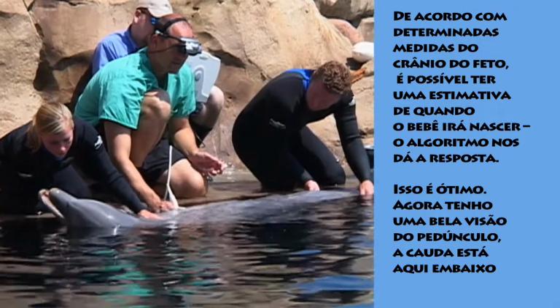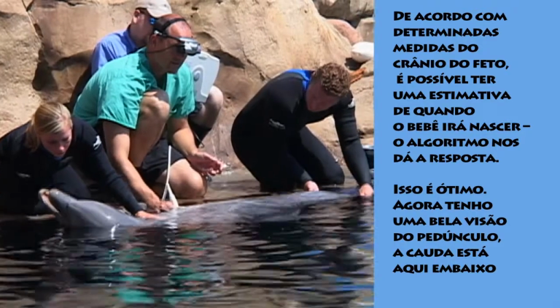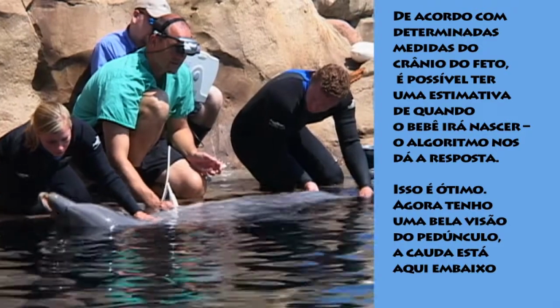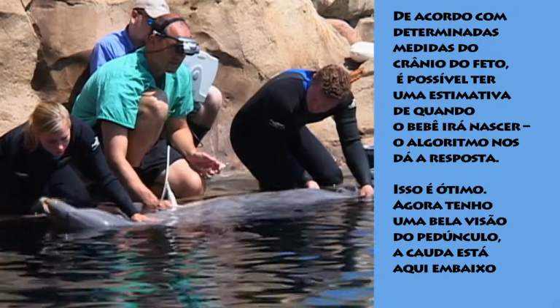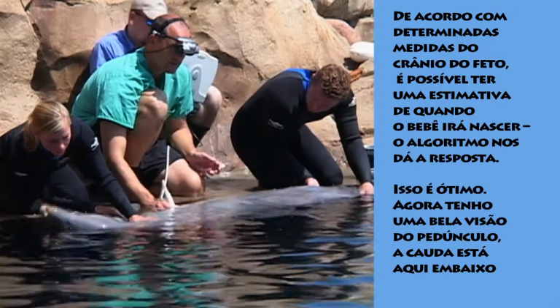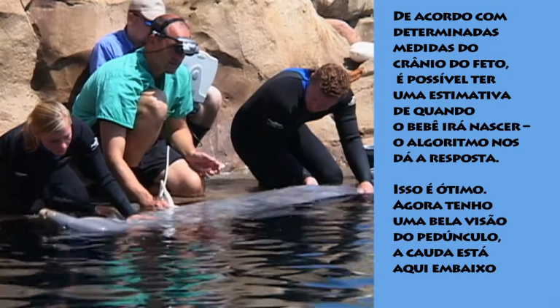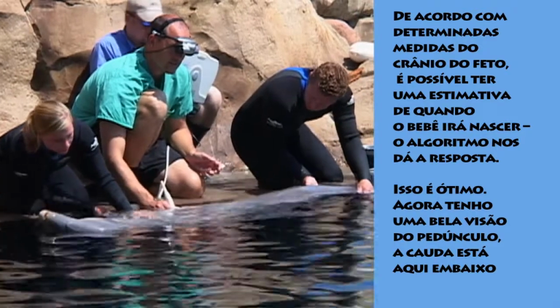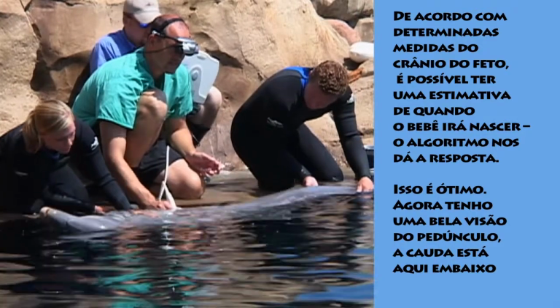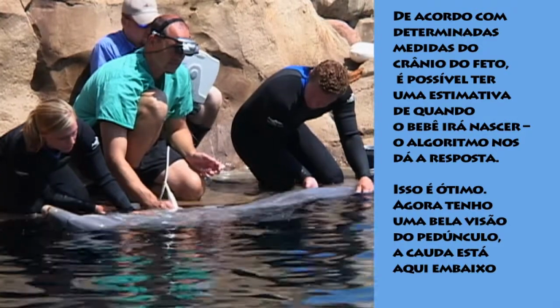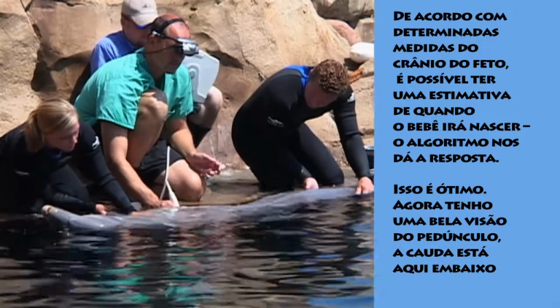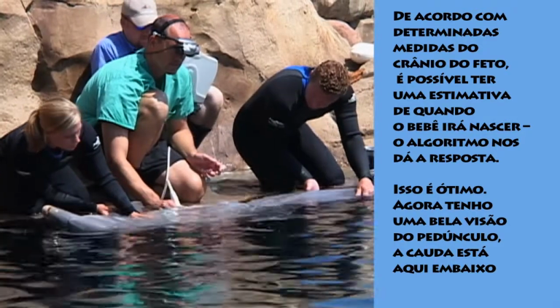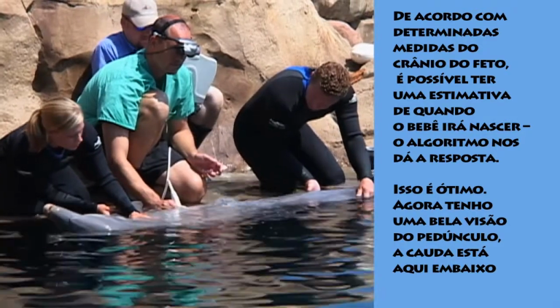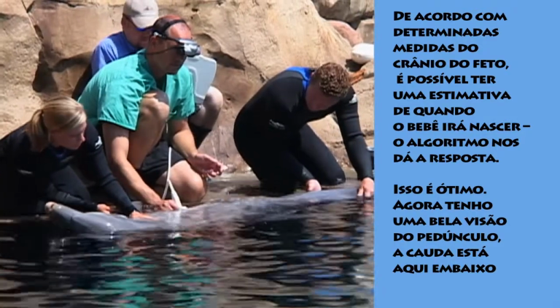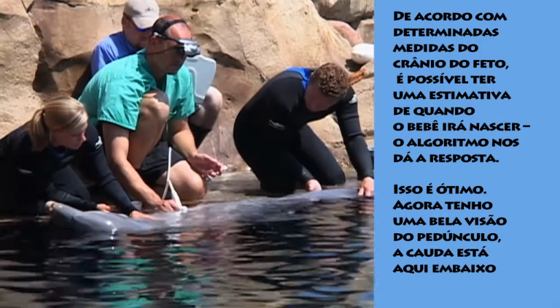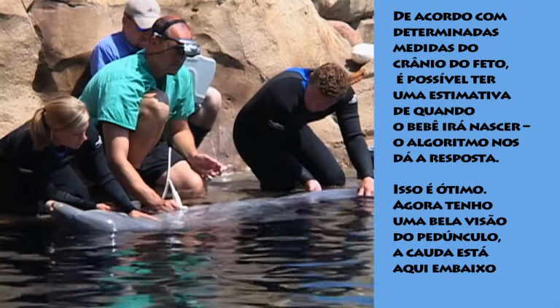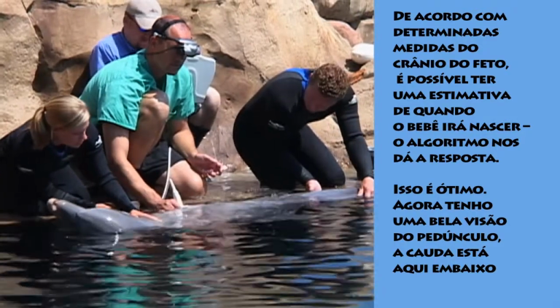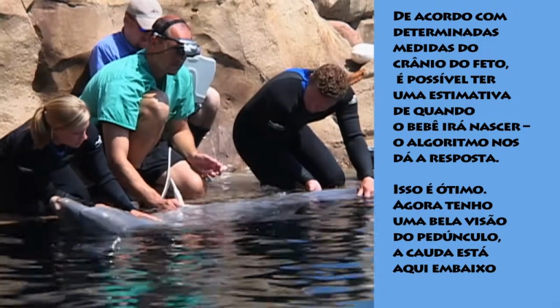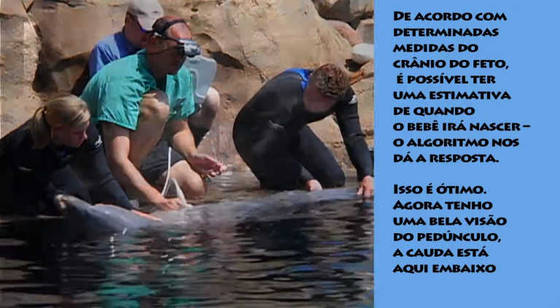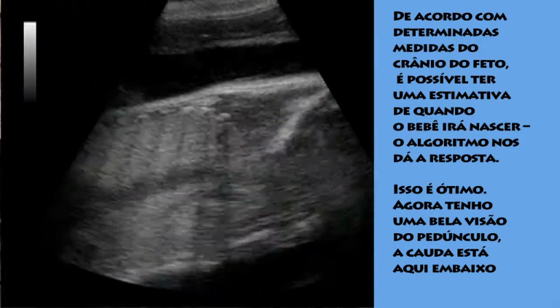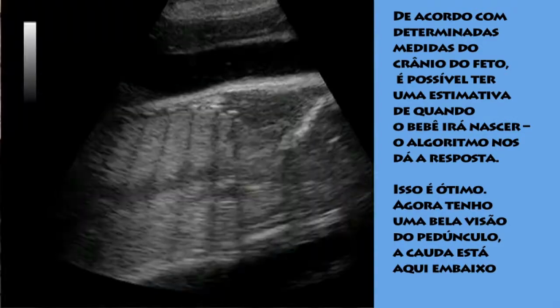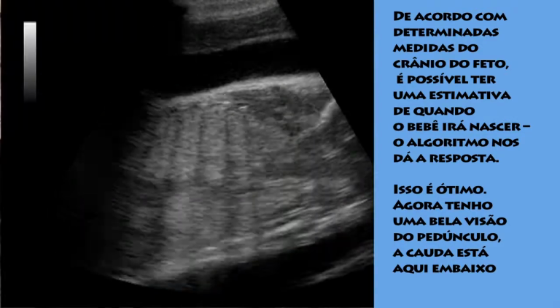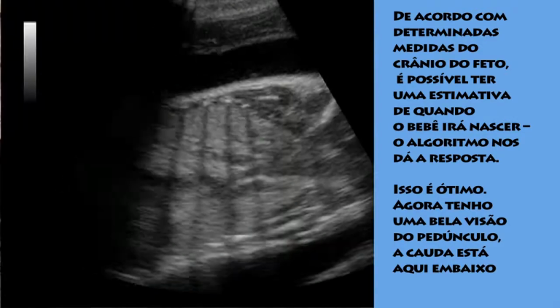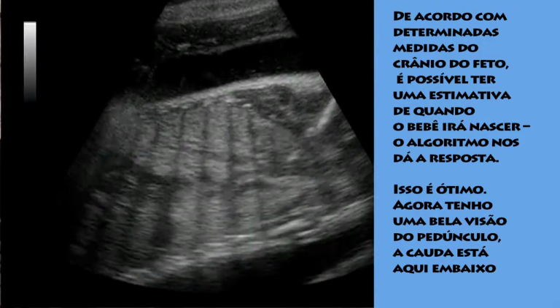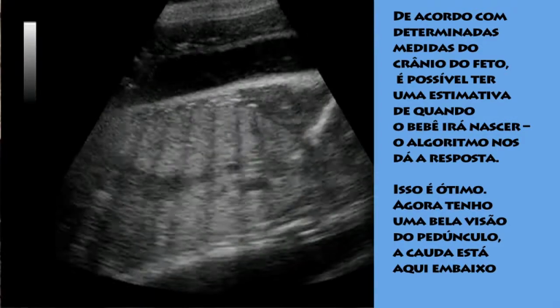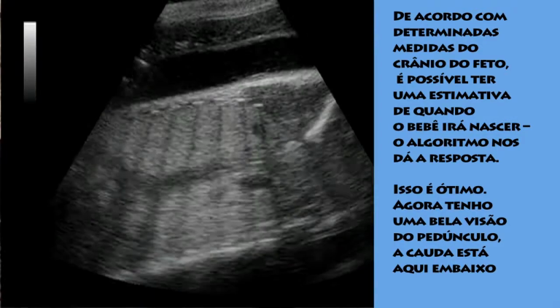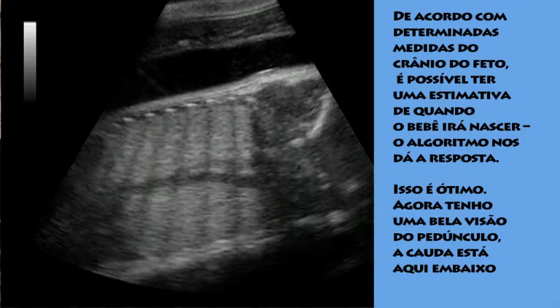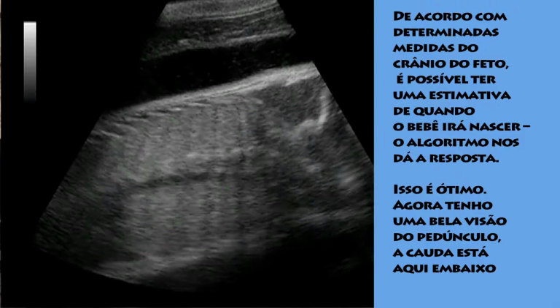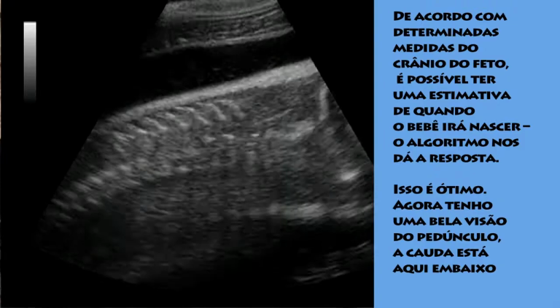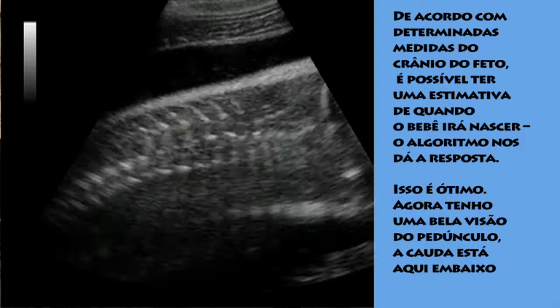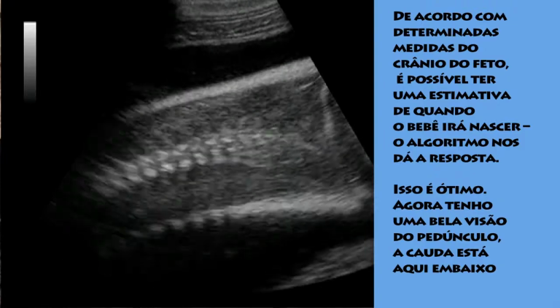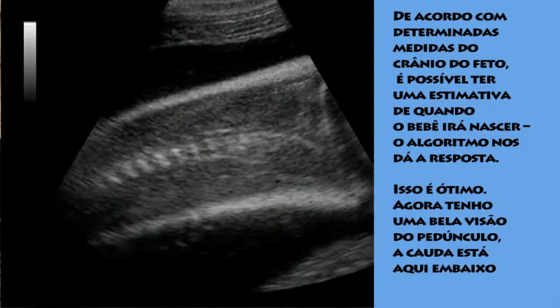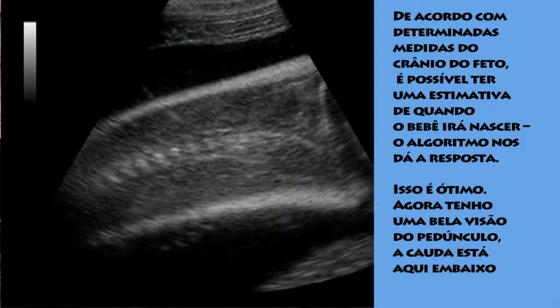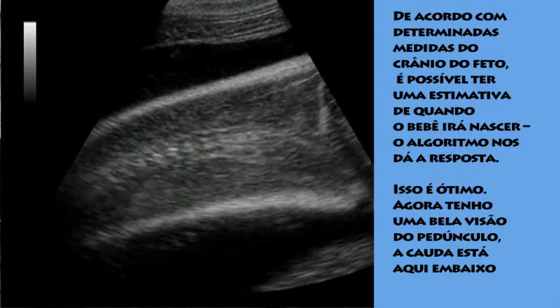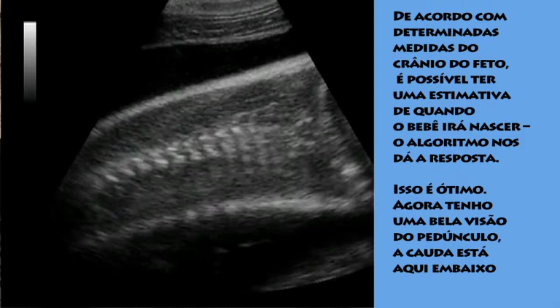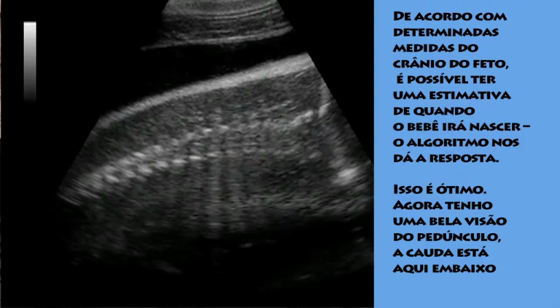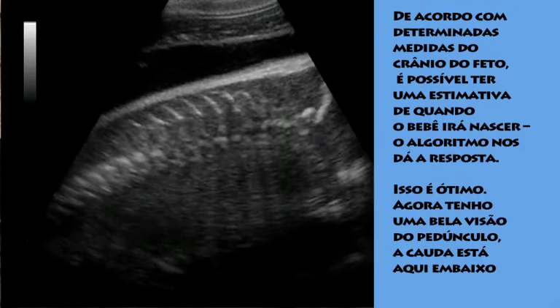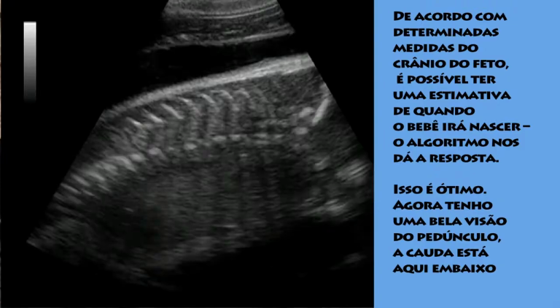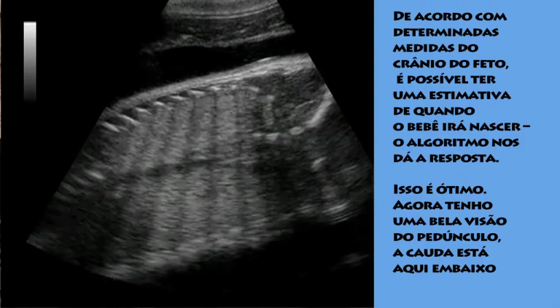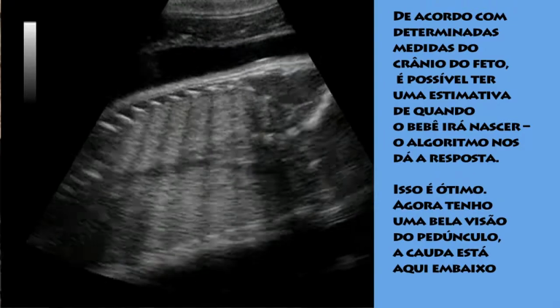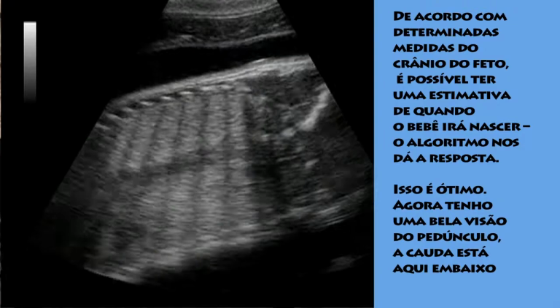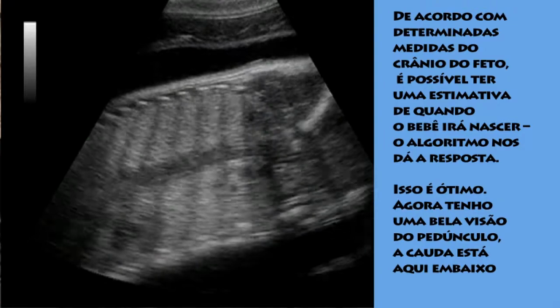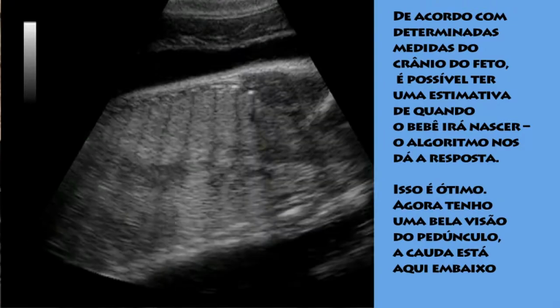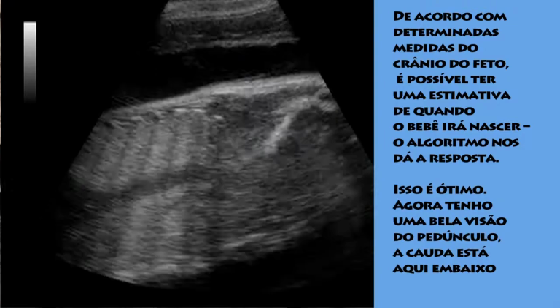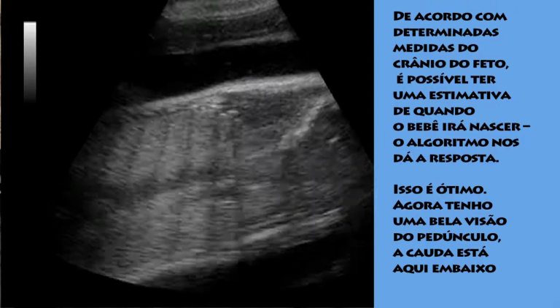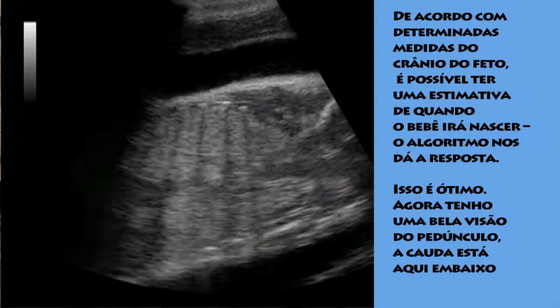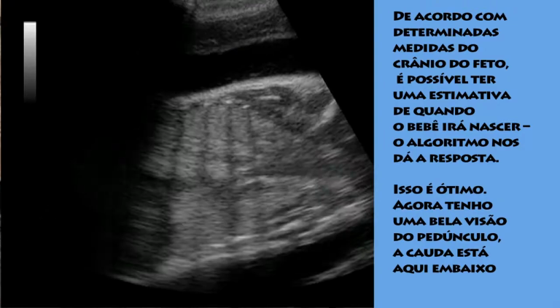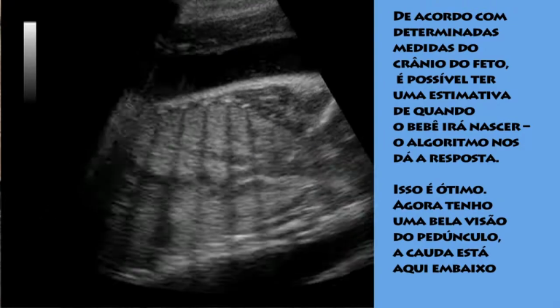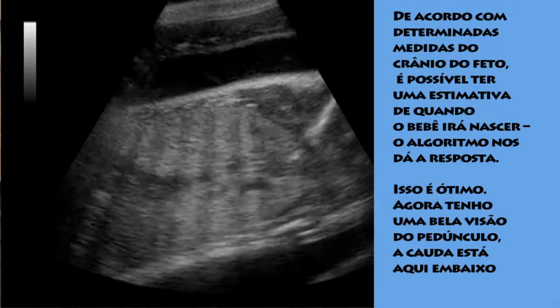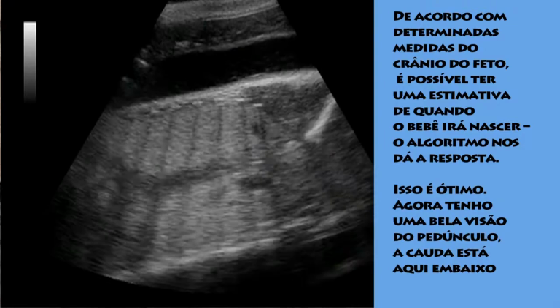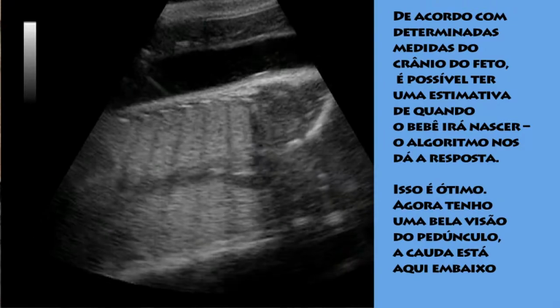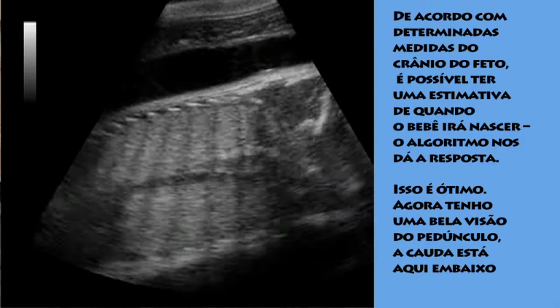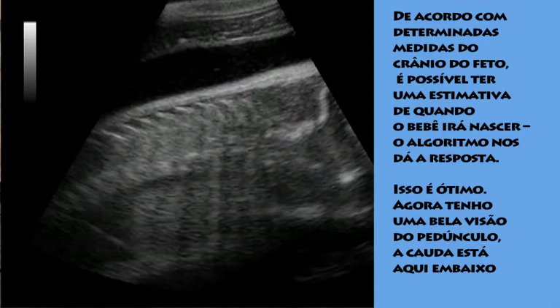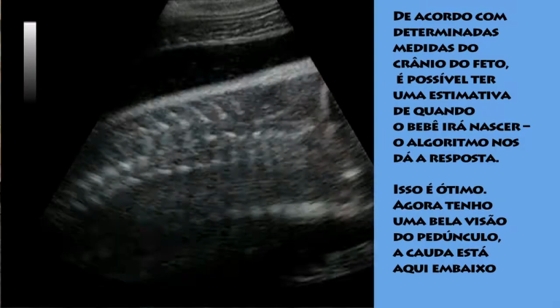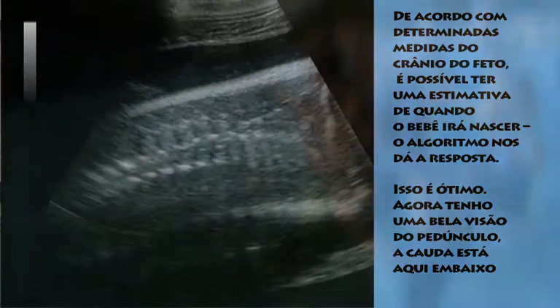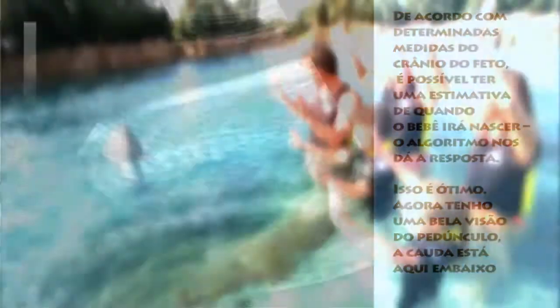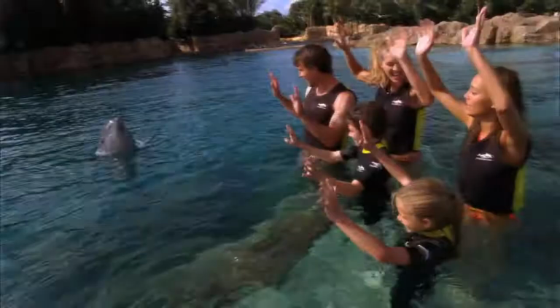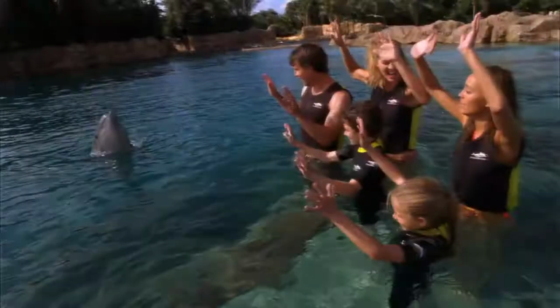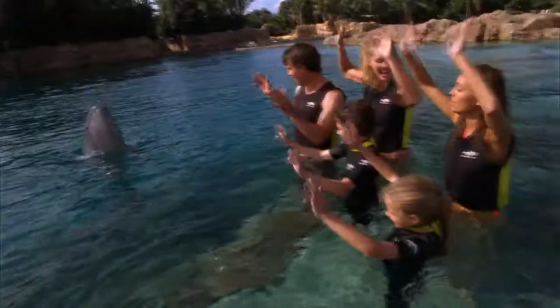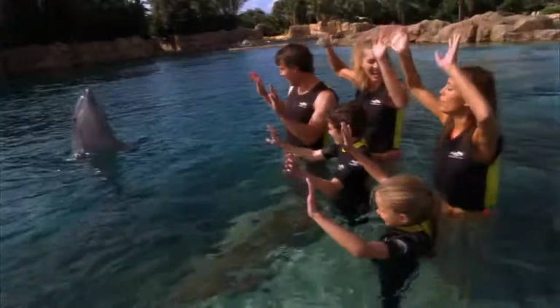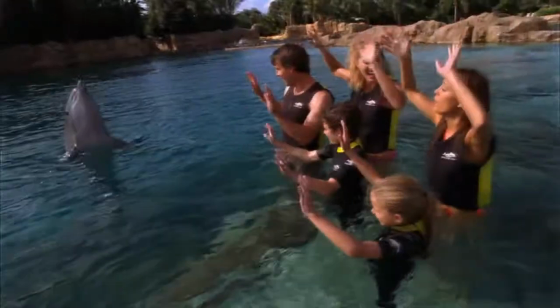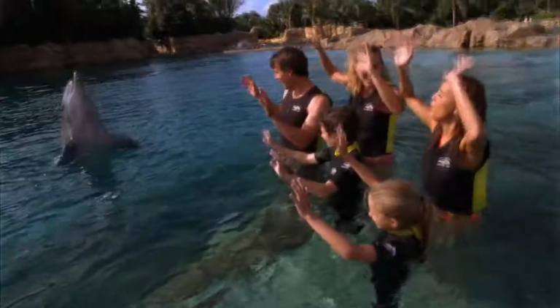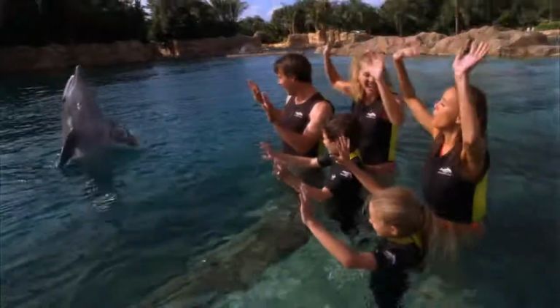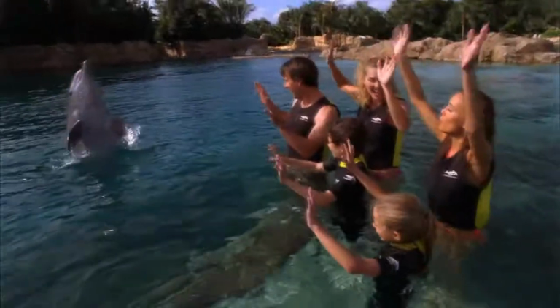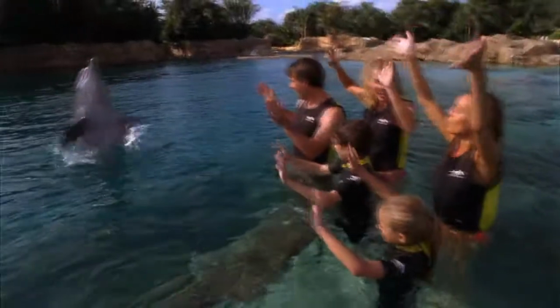That's great. I've got a great view right now of the peduncle — the tail is down here and the umbilicus is right there.